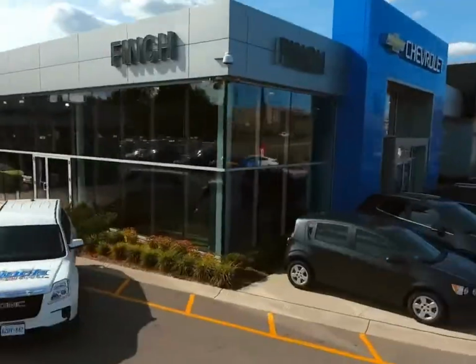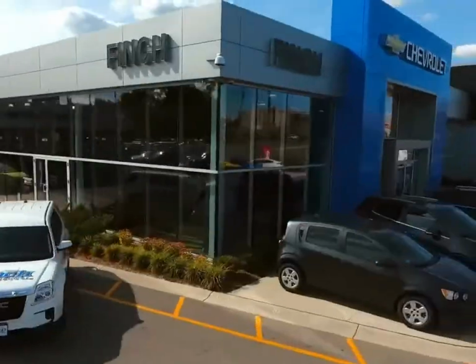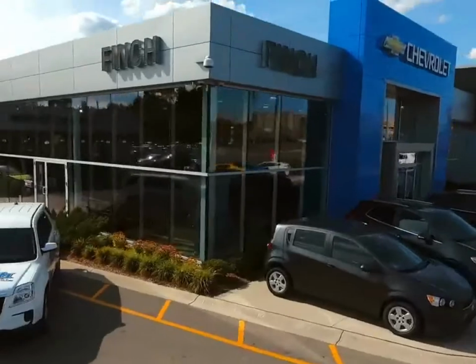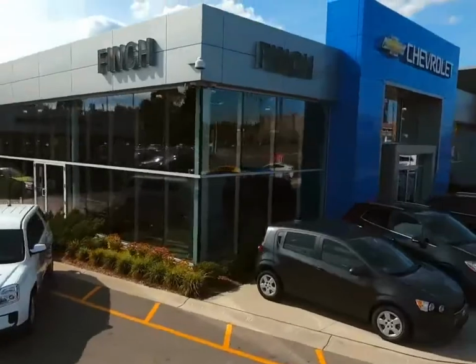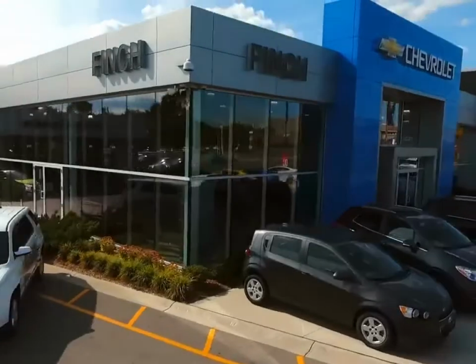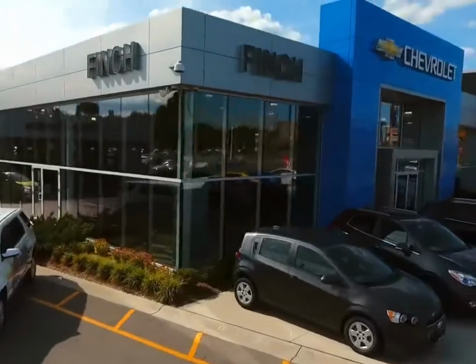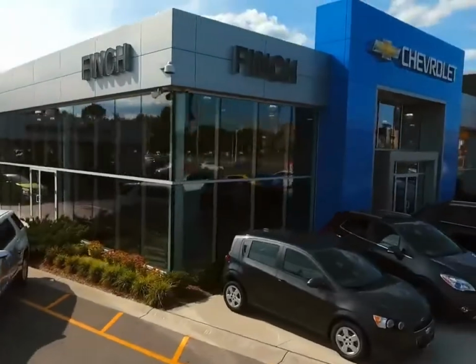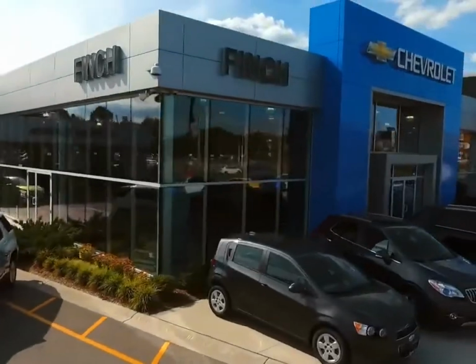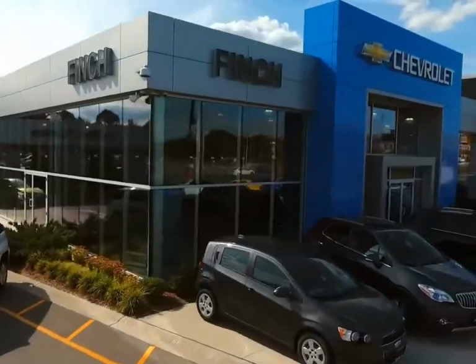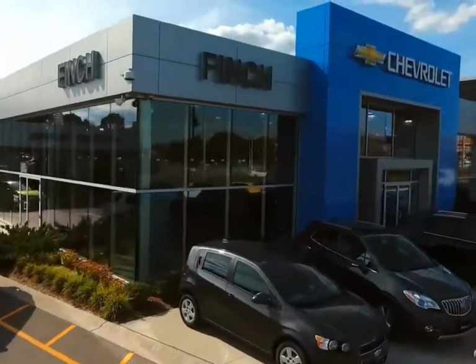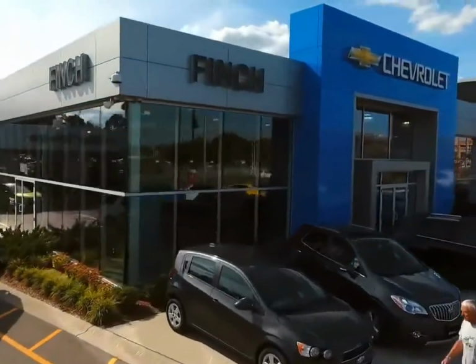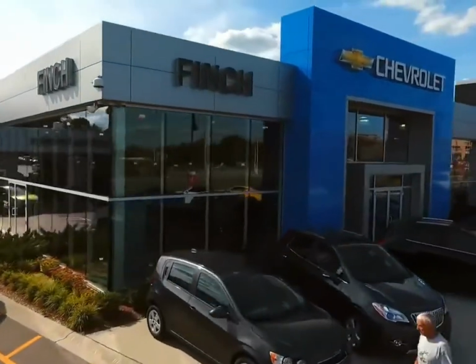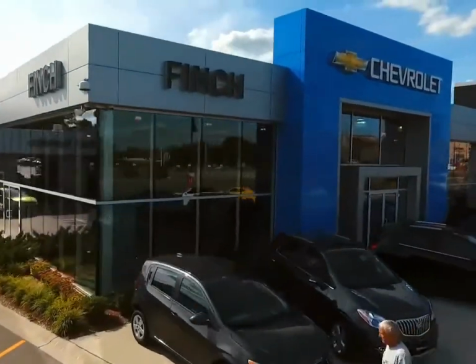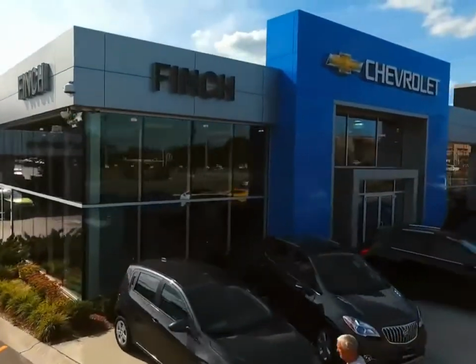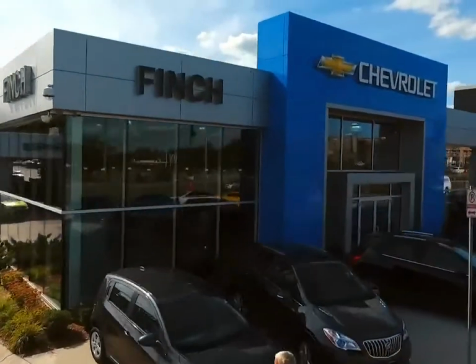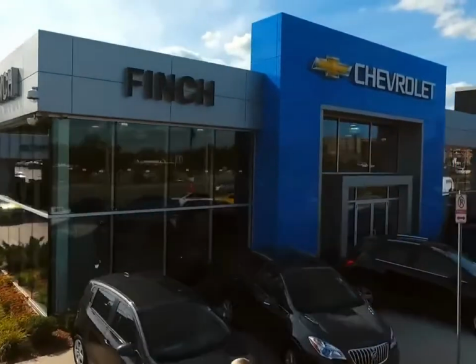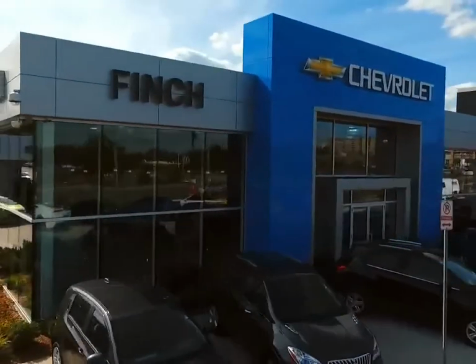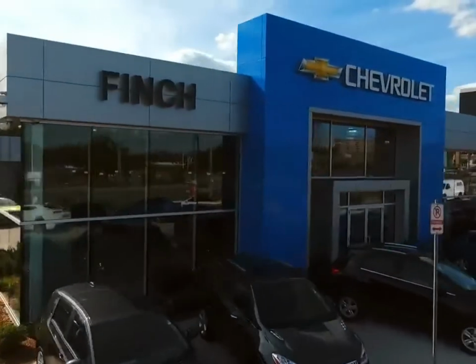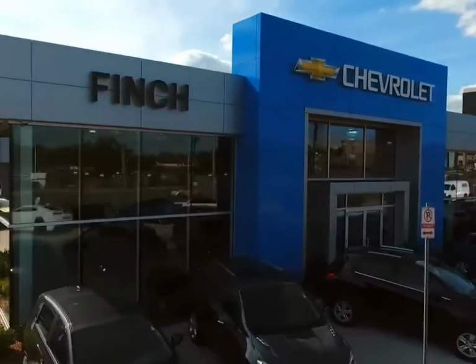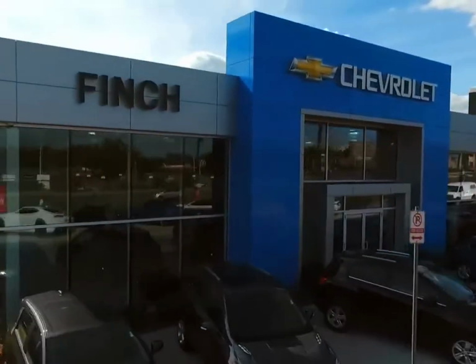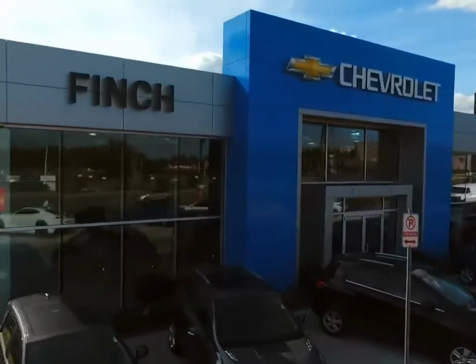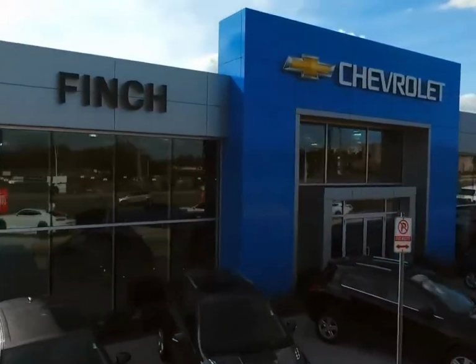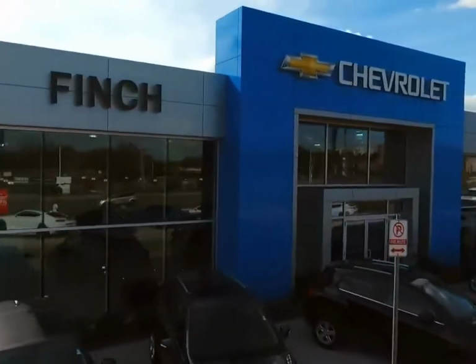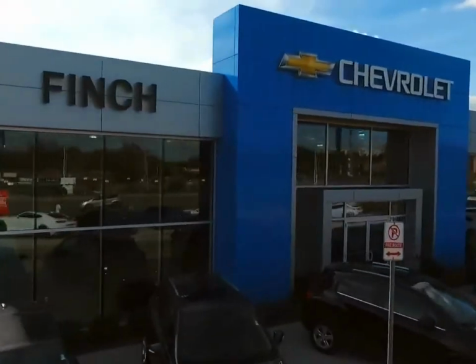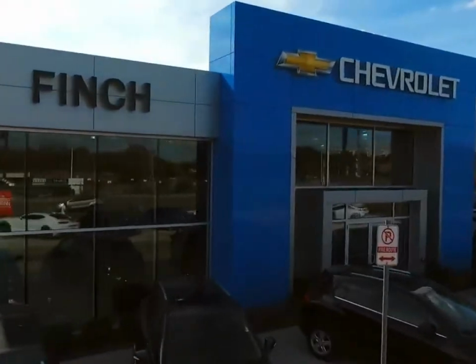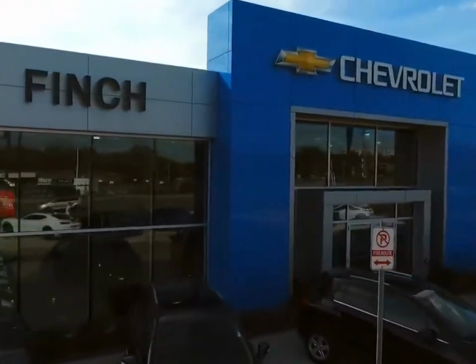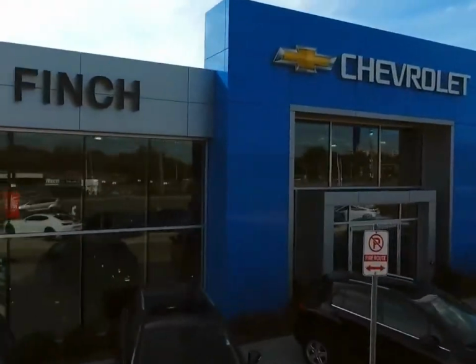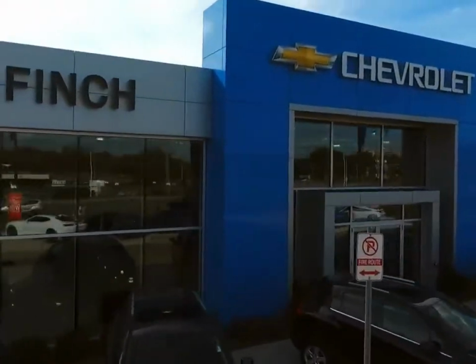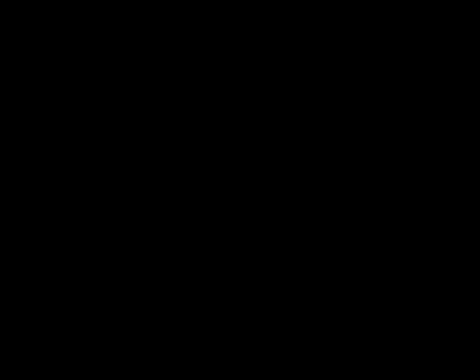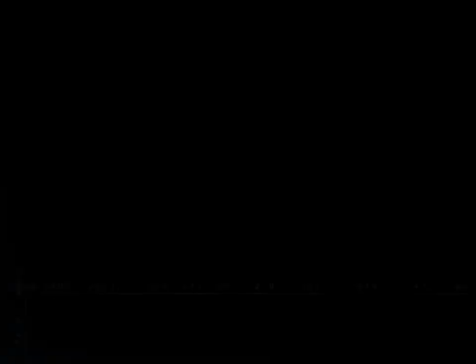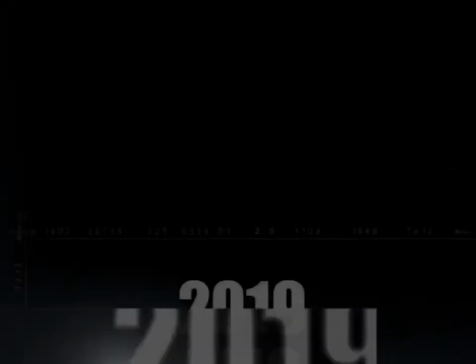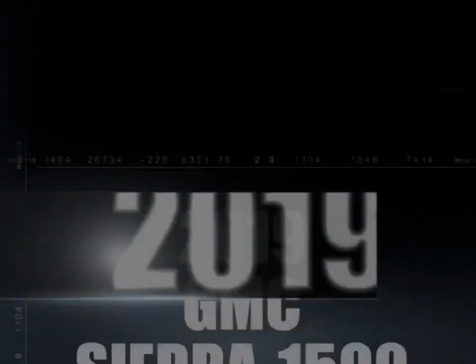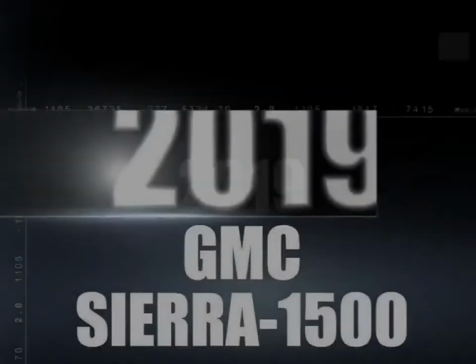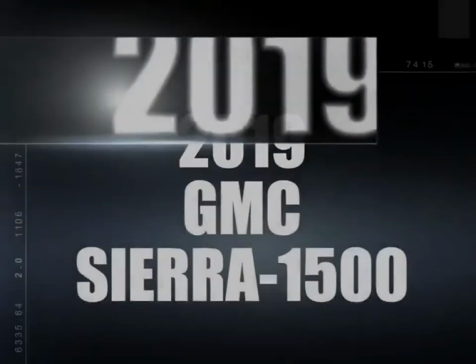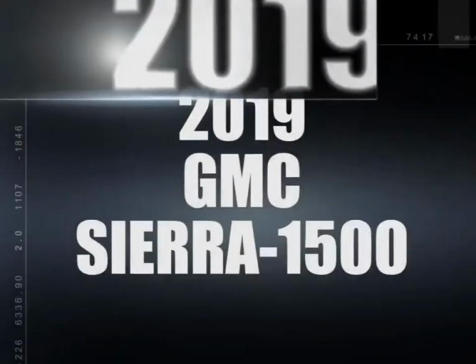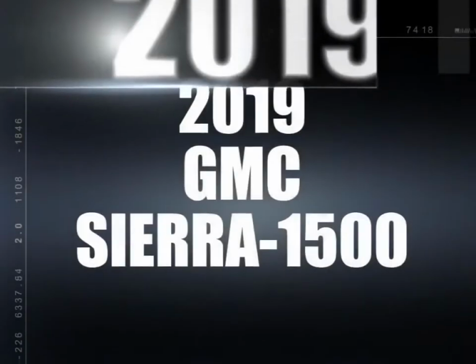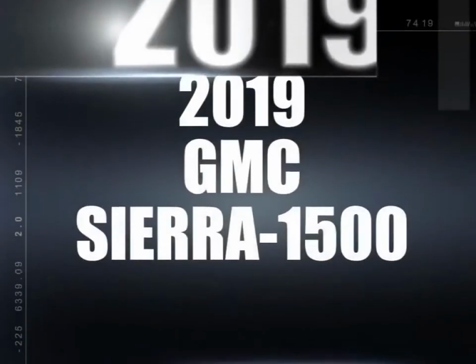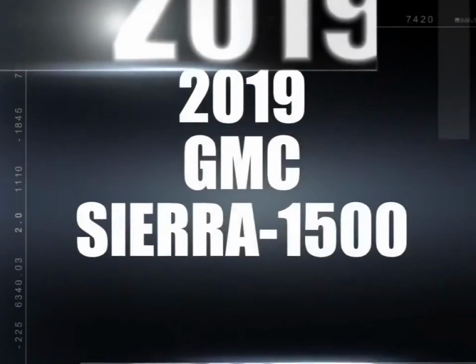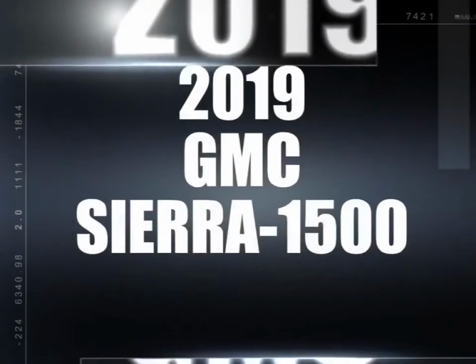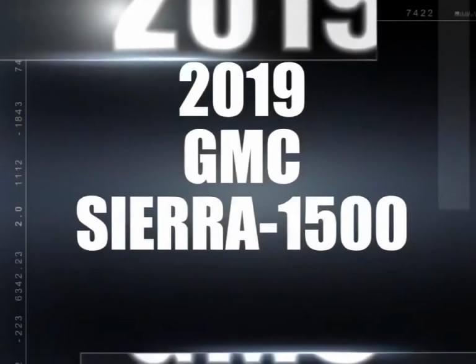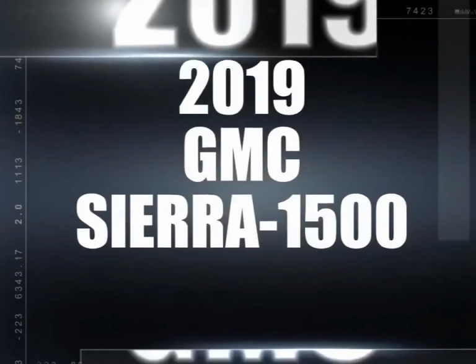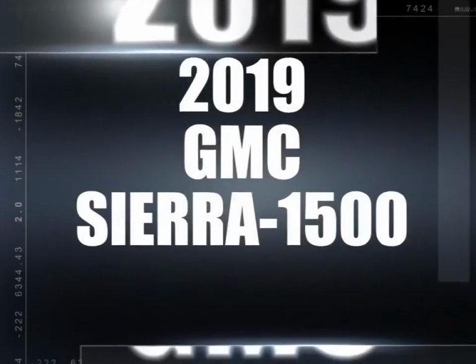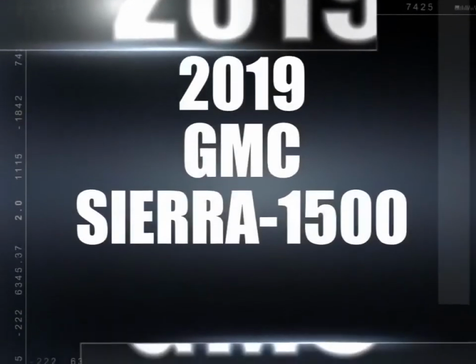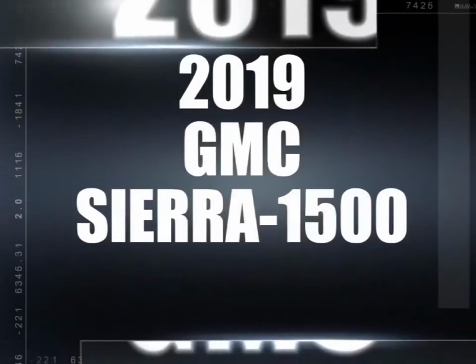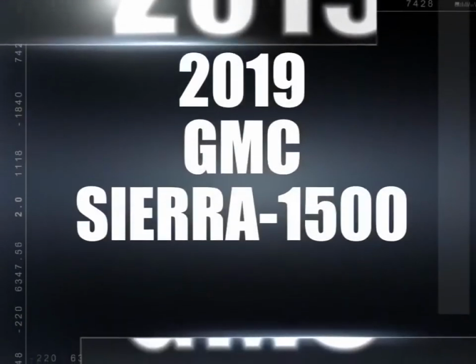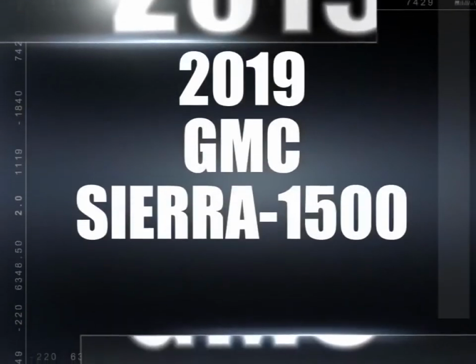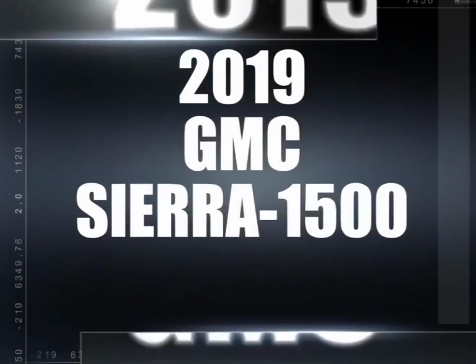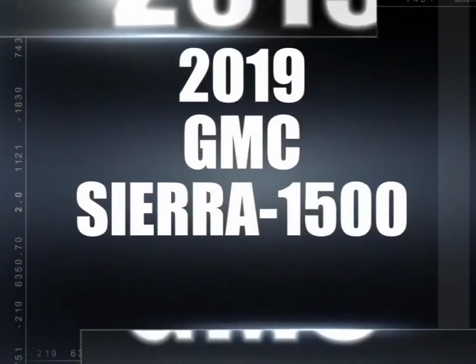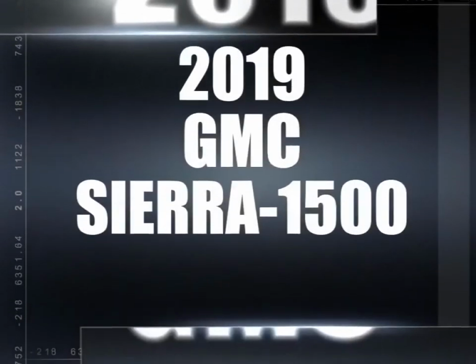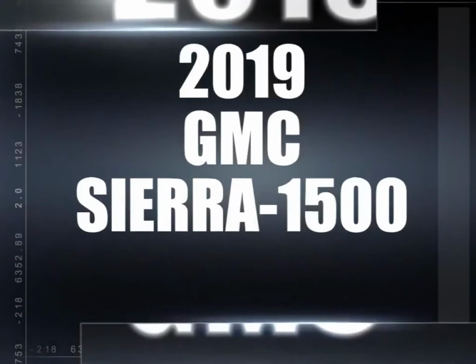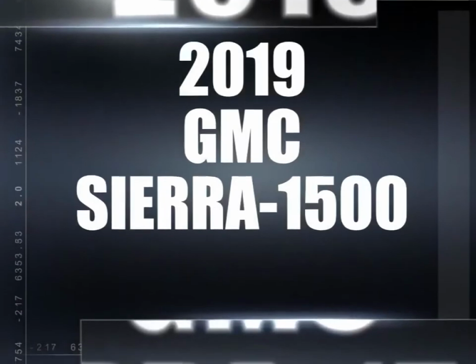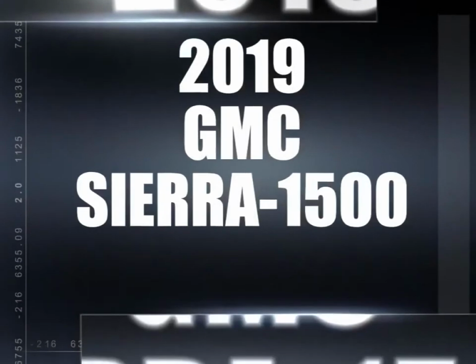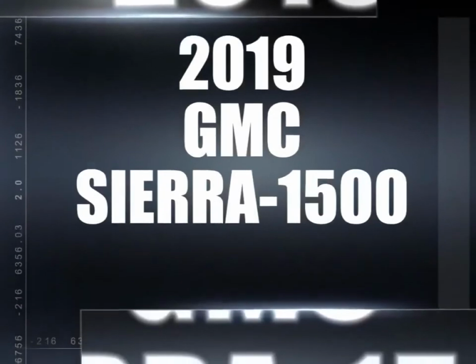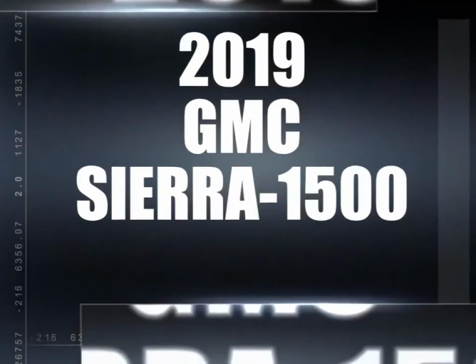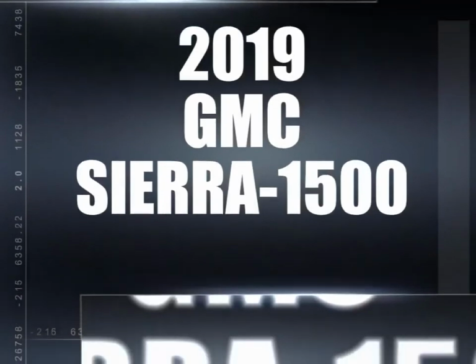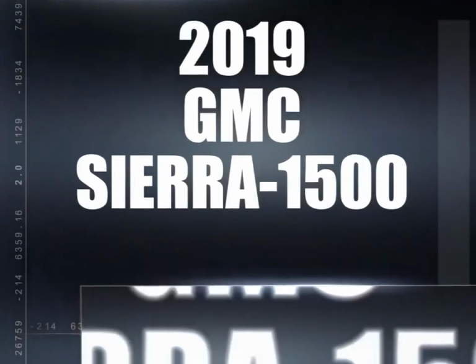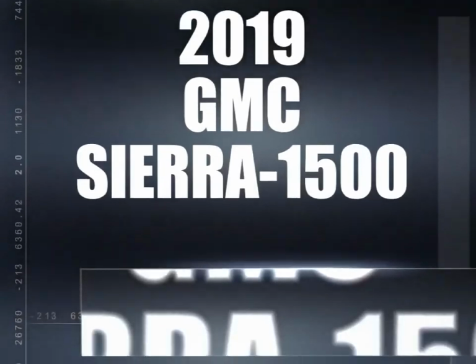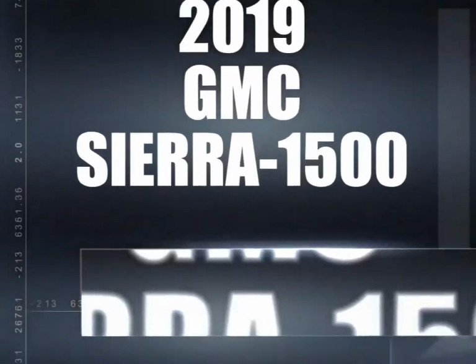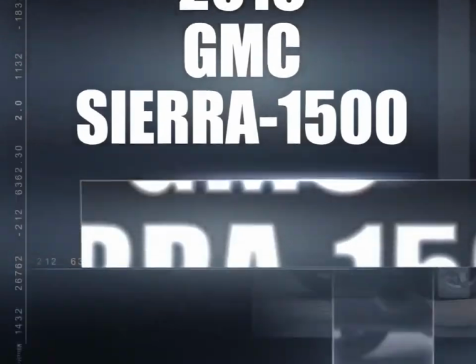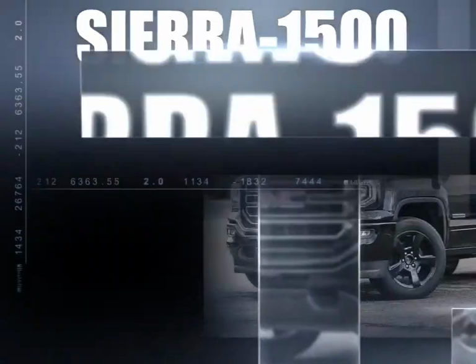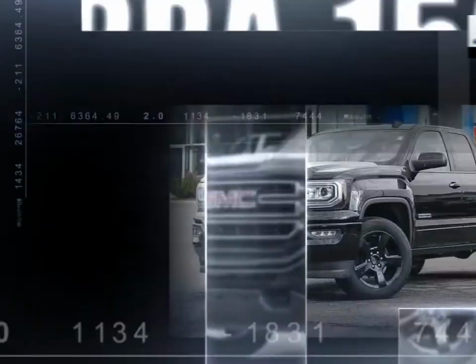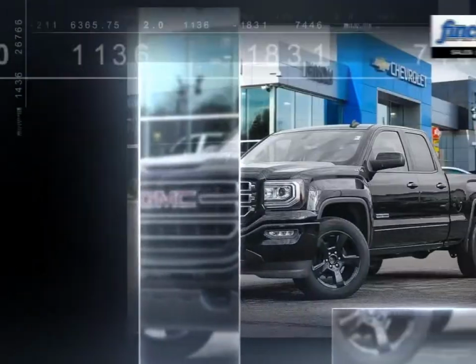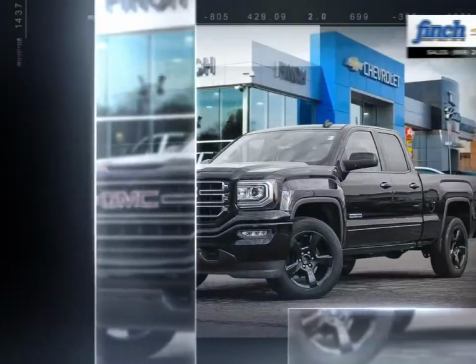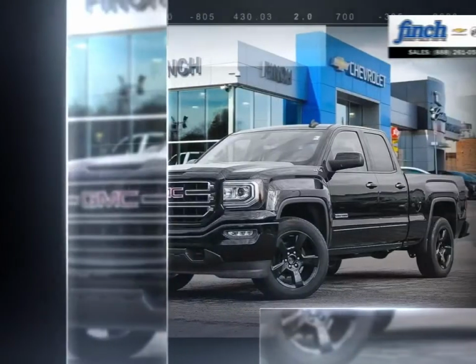Welcome to Finch Chevrolet. Today we're looking at a 2019 GMC Sierra 1500.